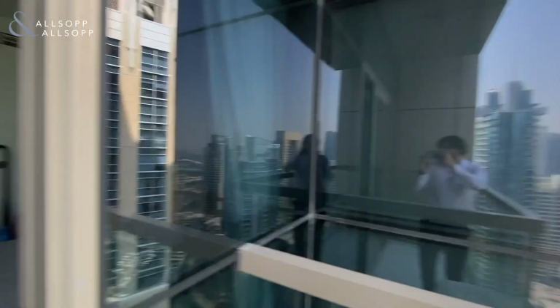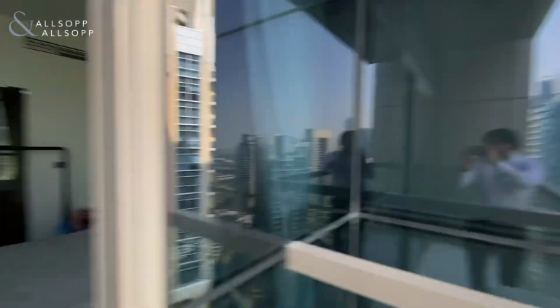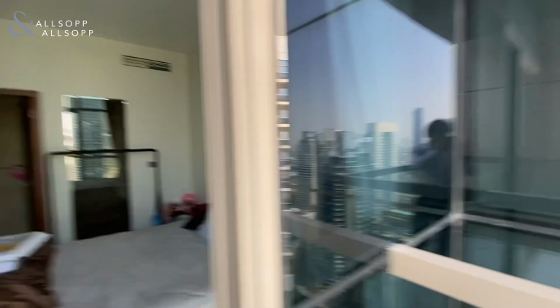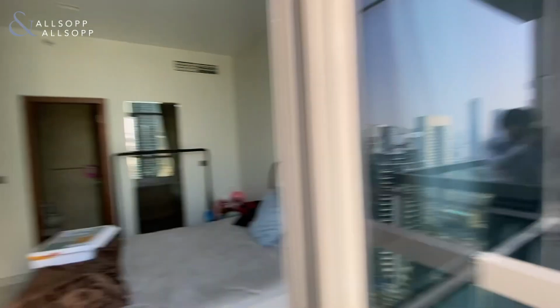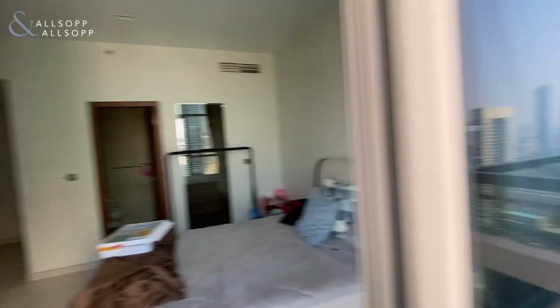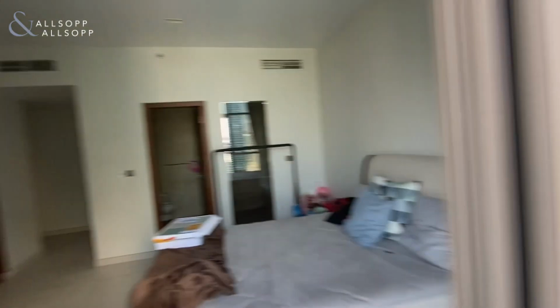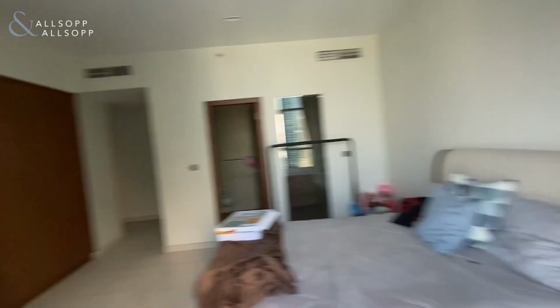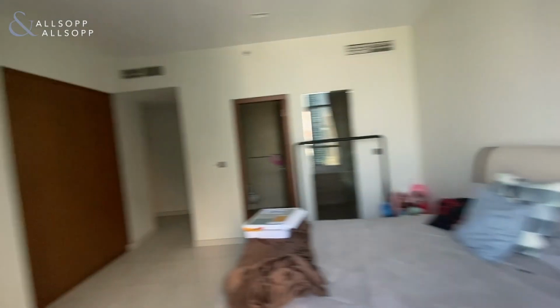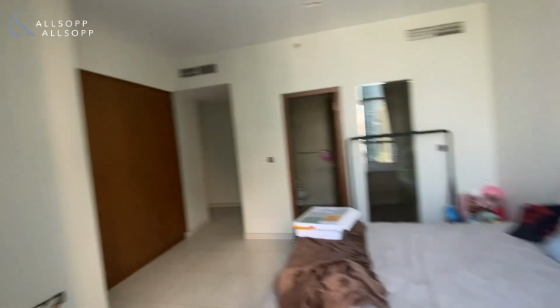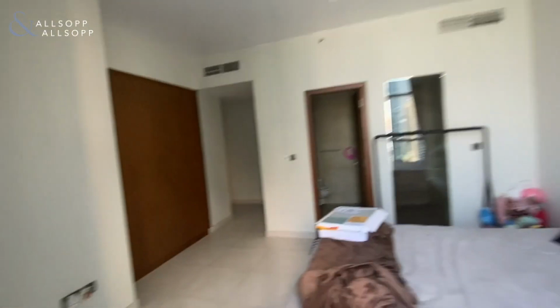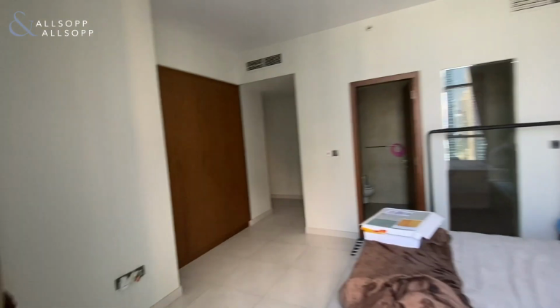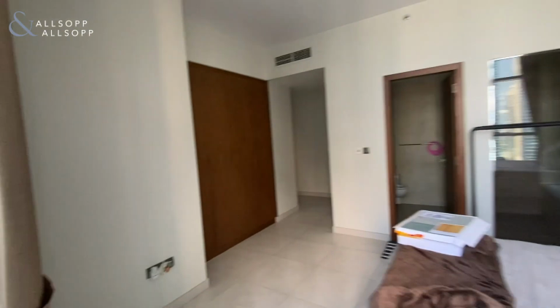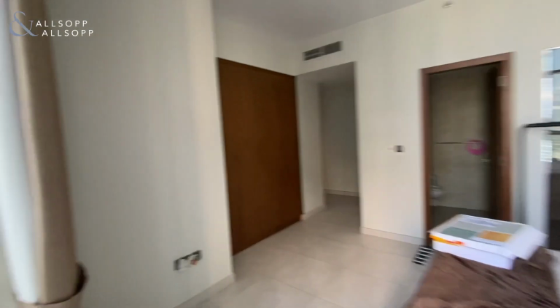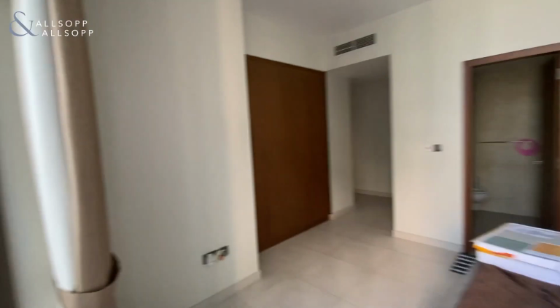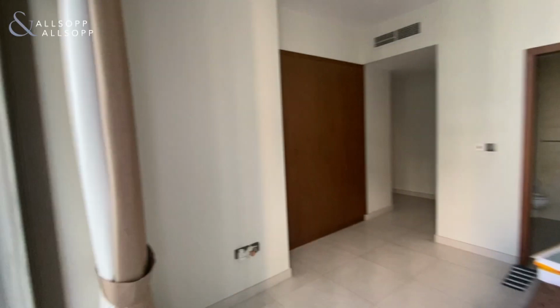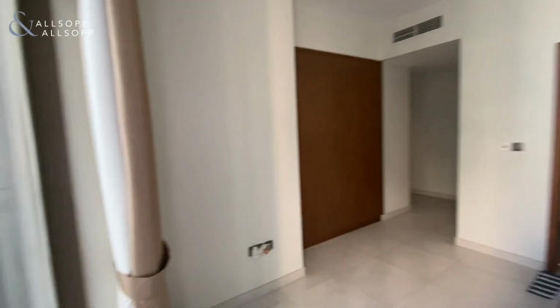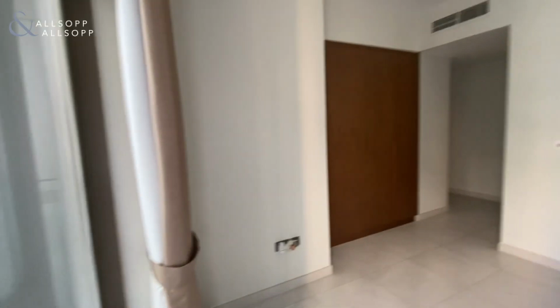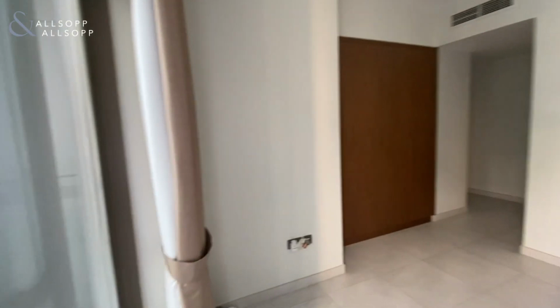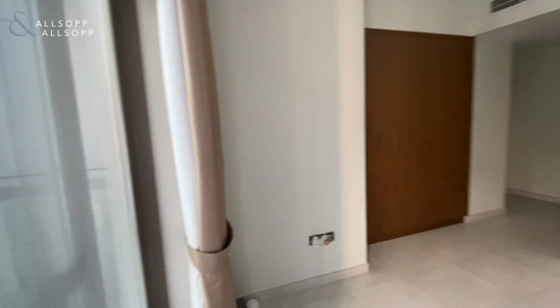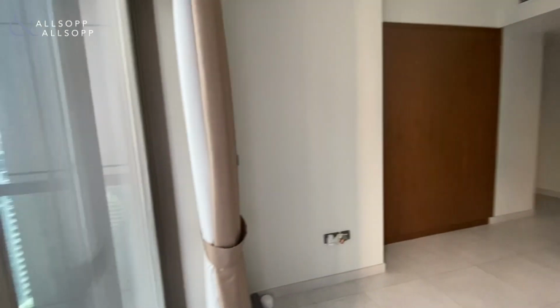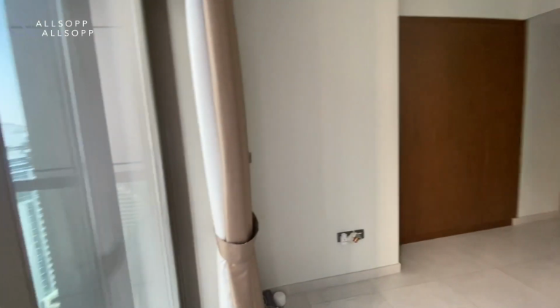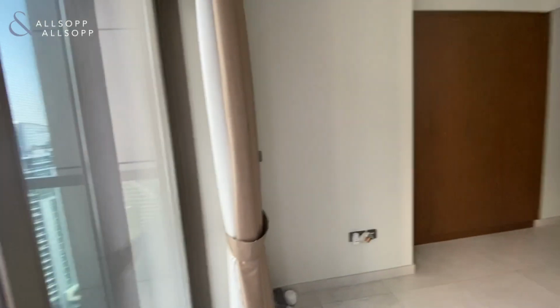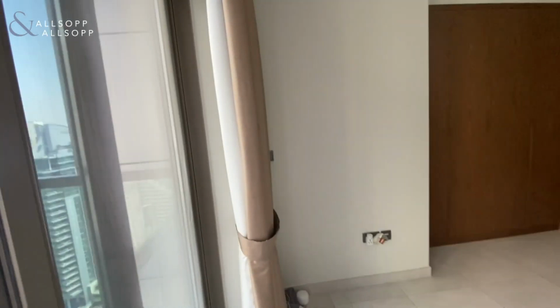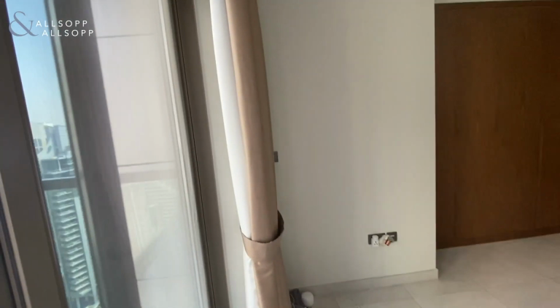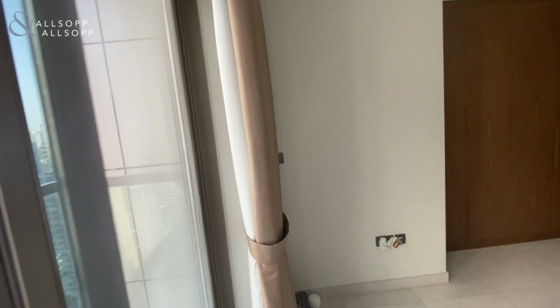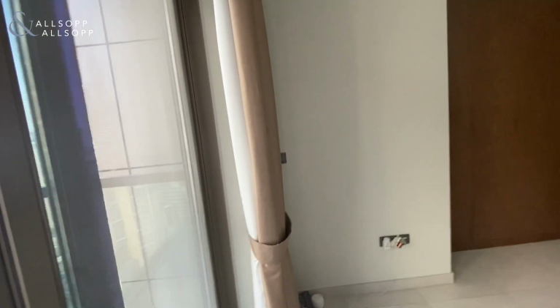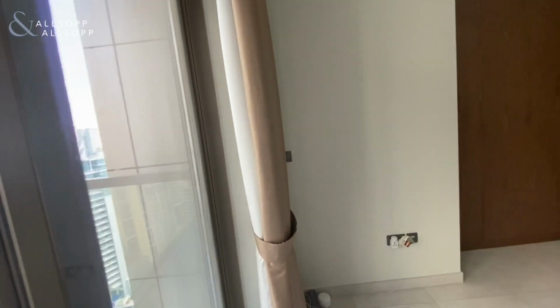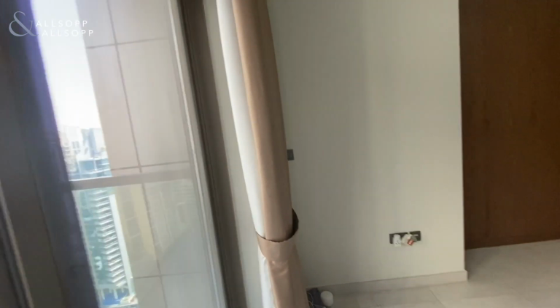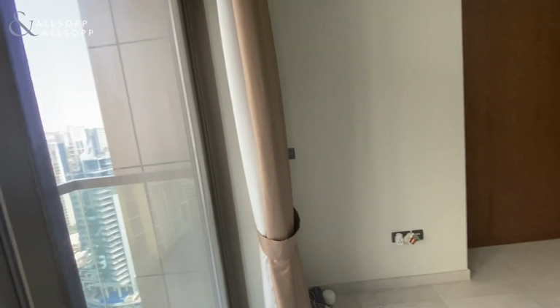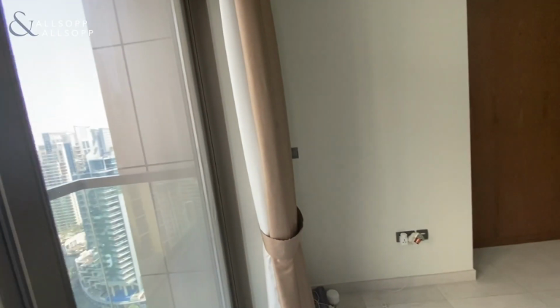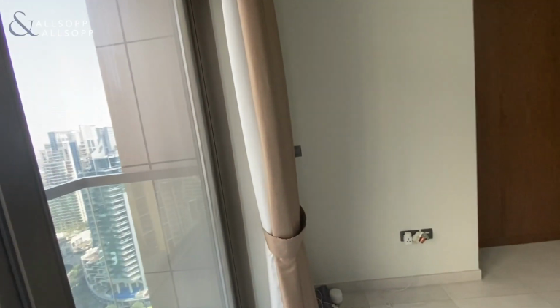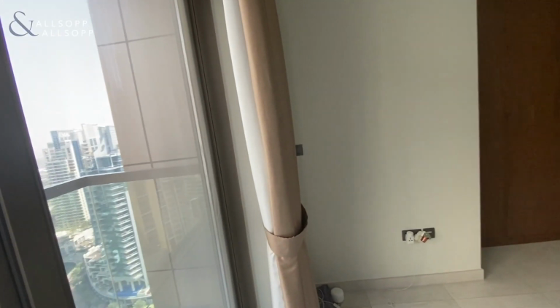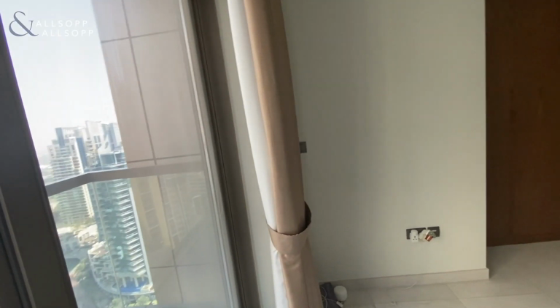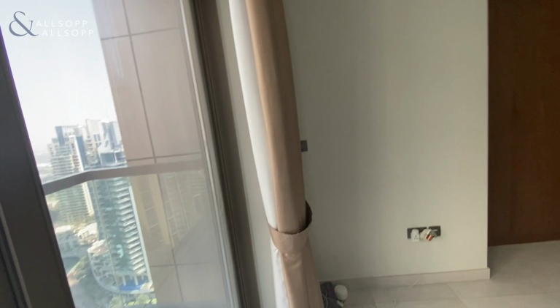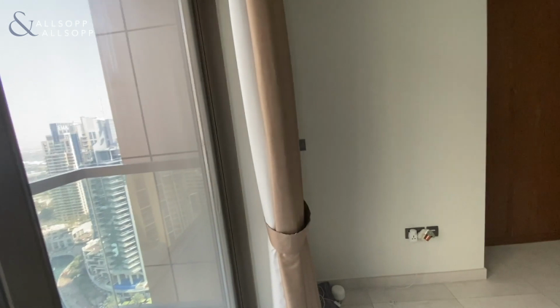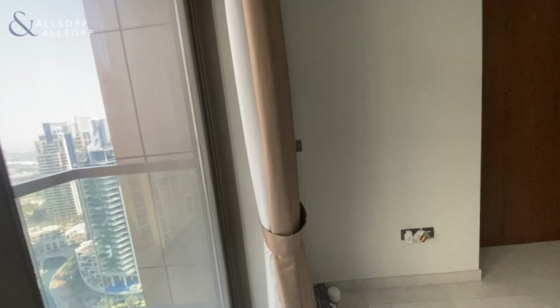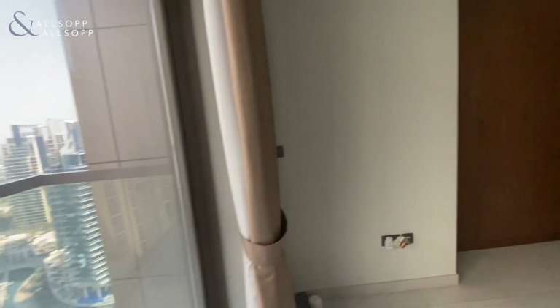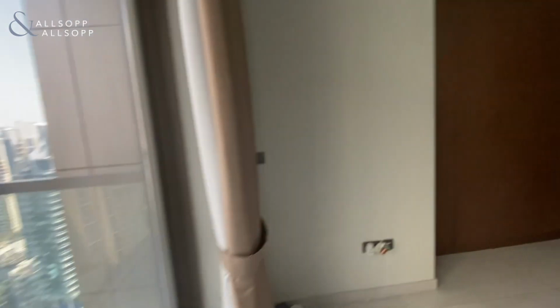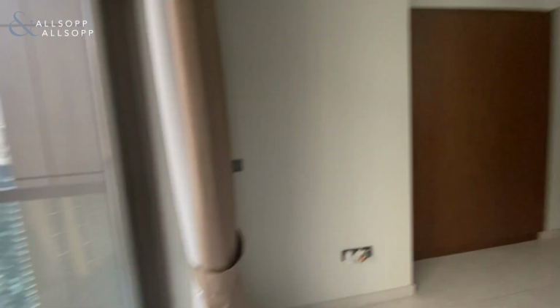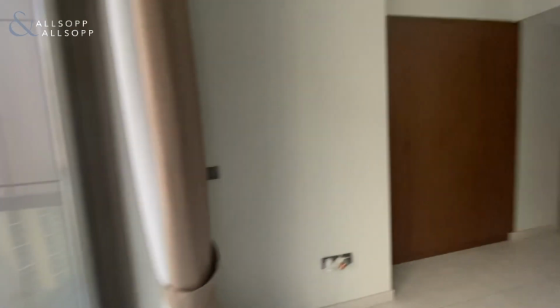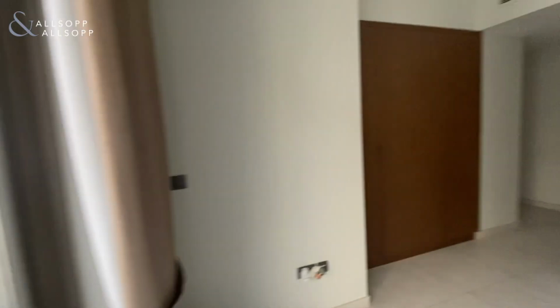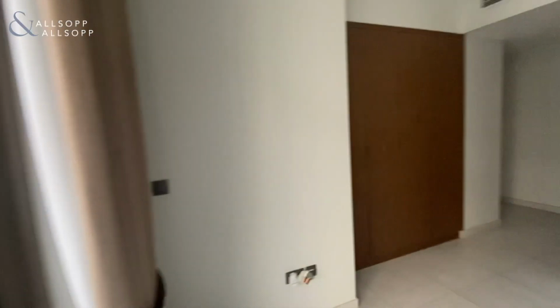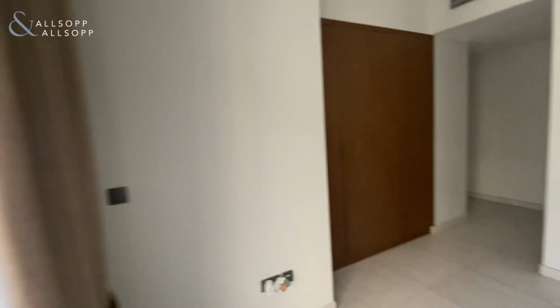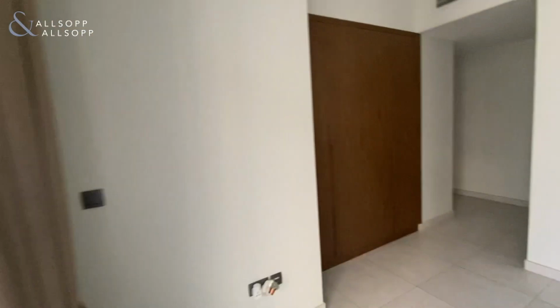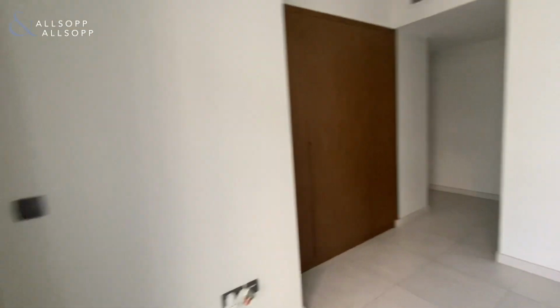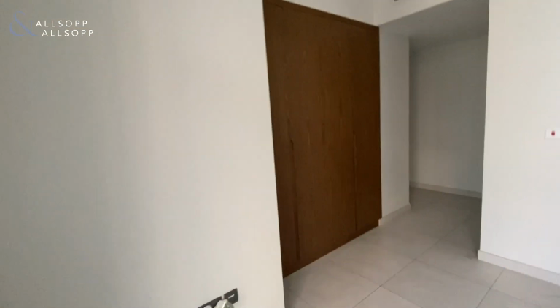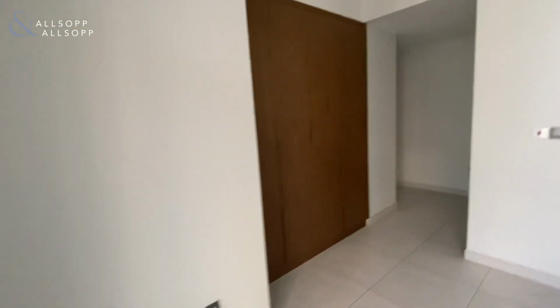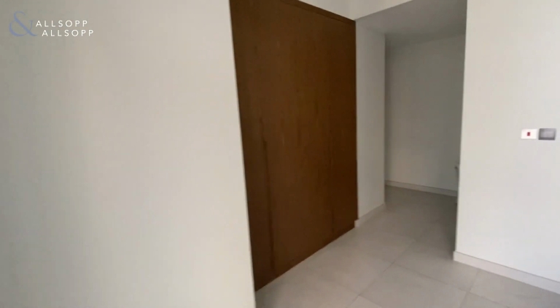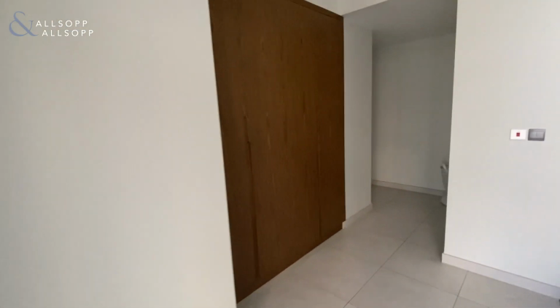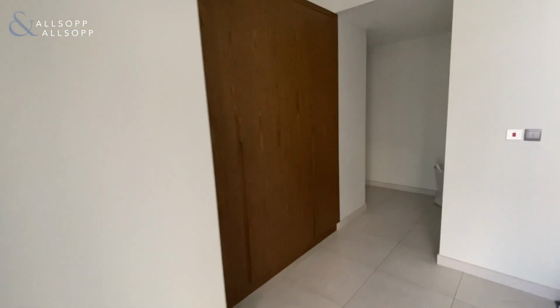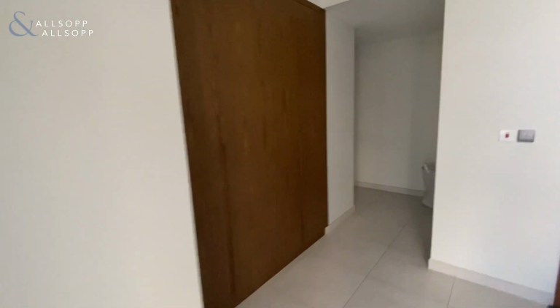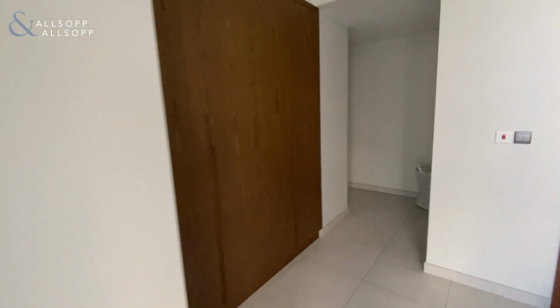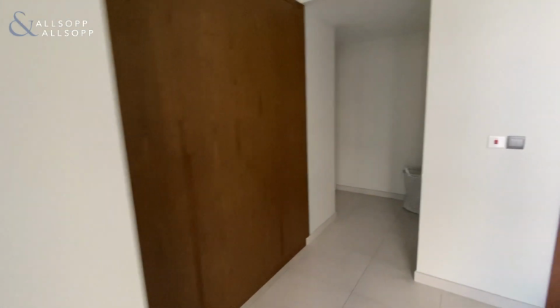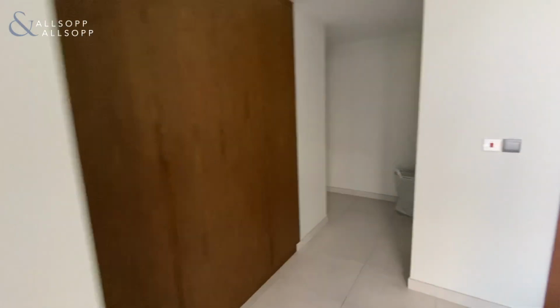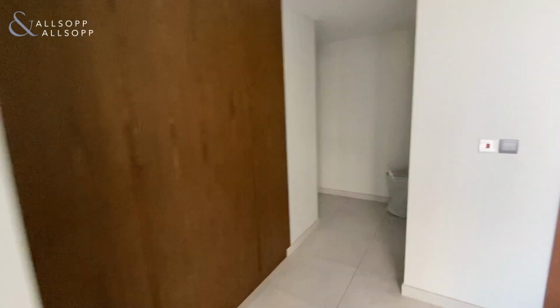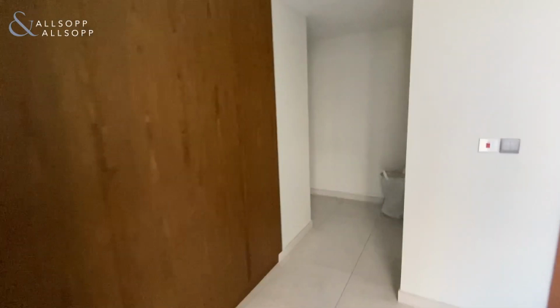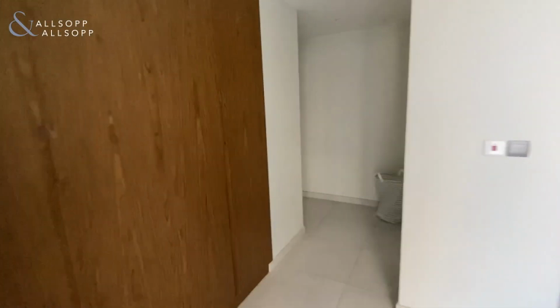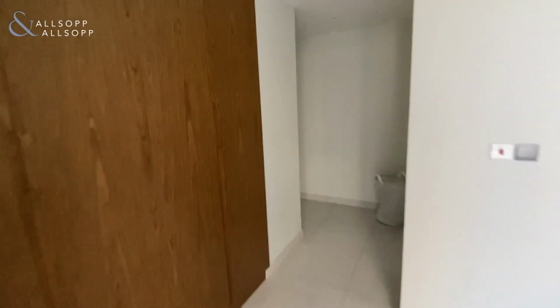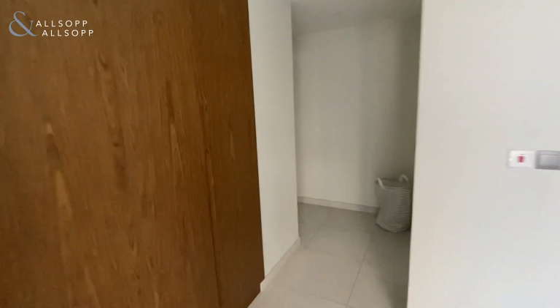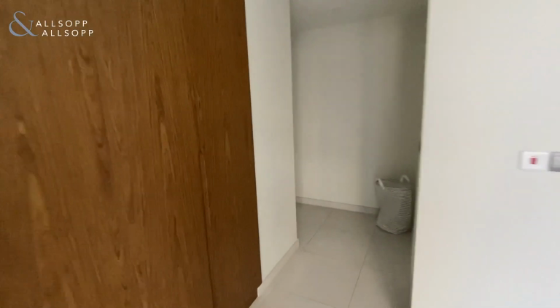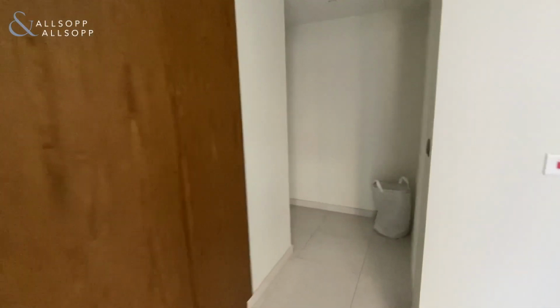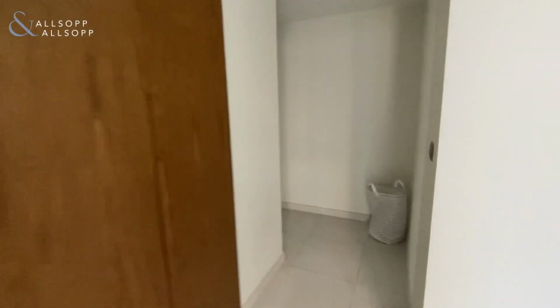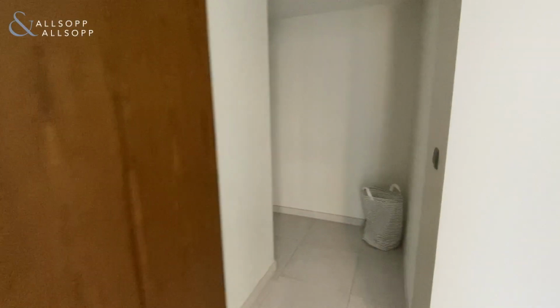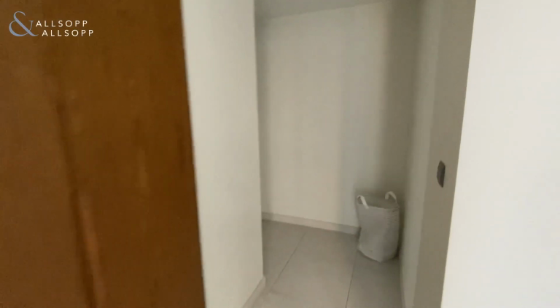Come back inside to the bedroom. As you can see, built-in wardrobes — great for saving space.